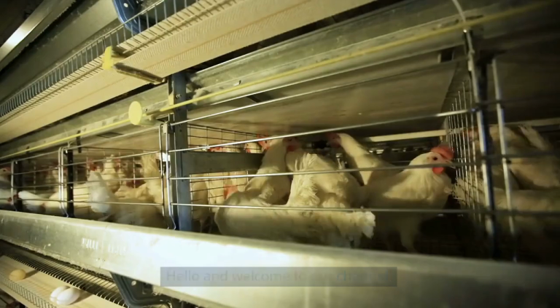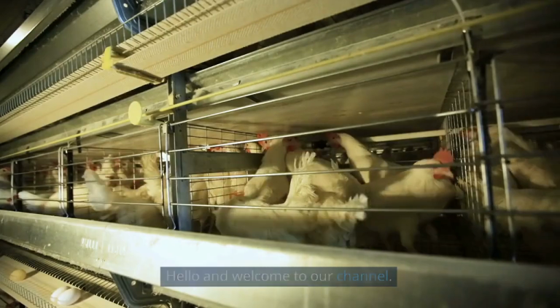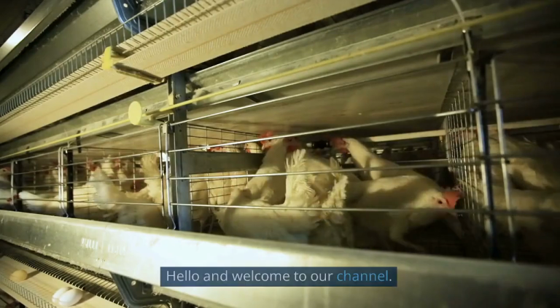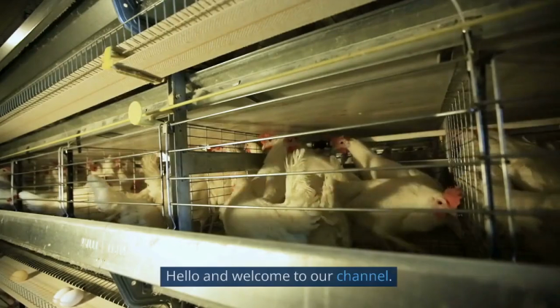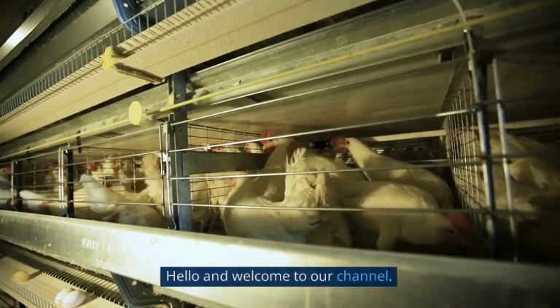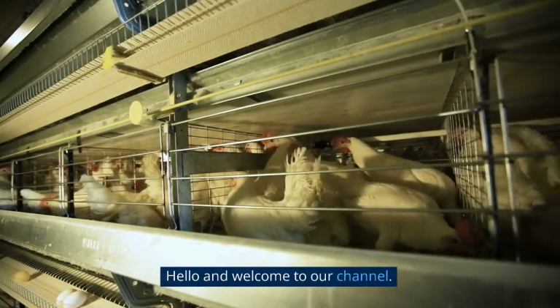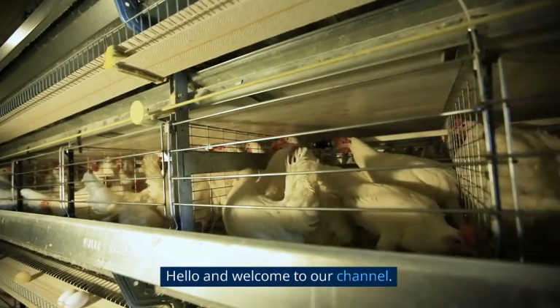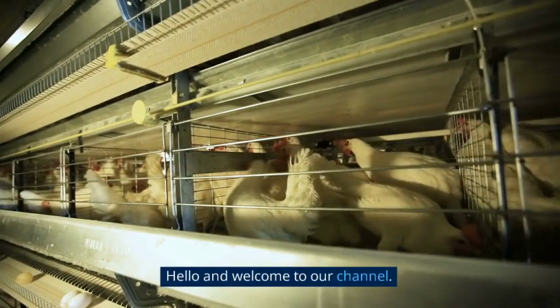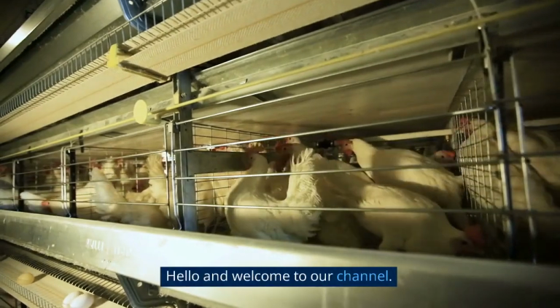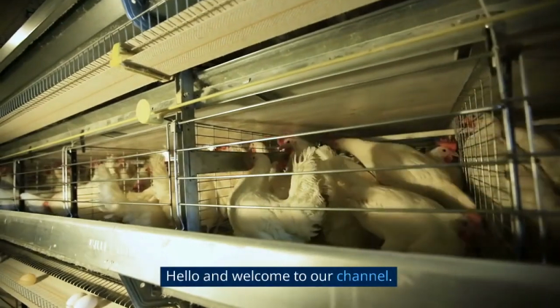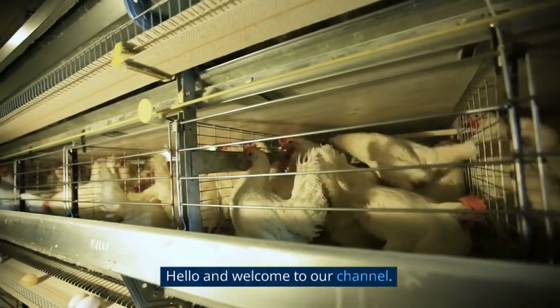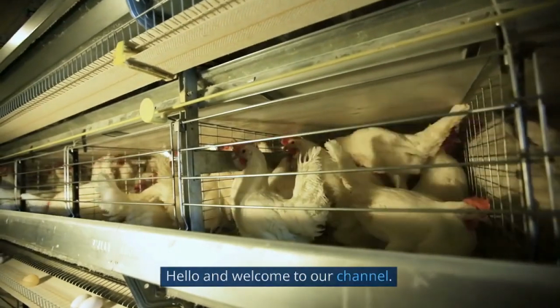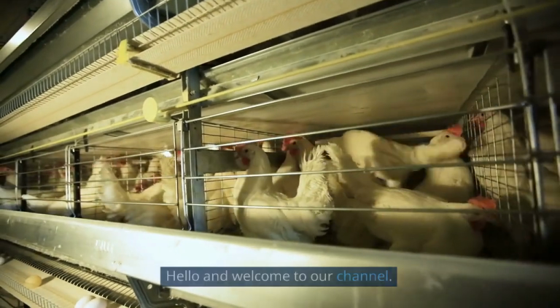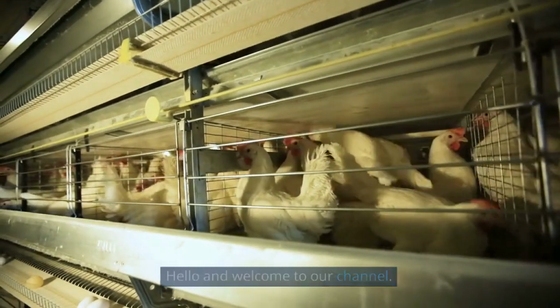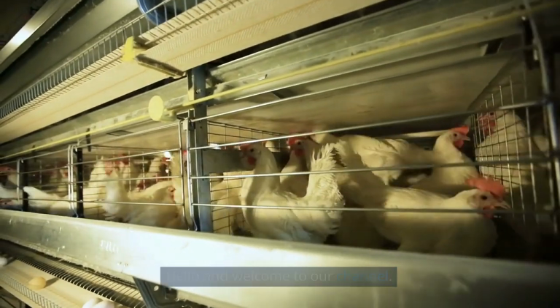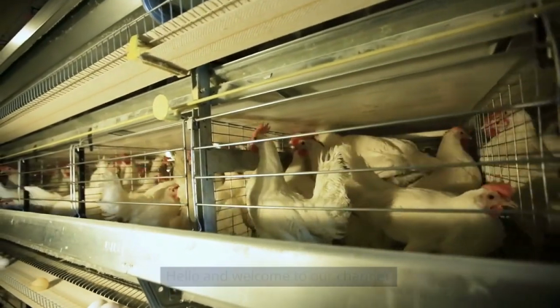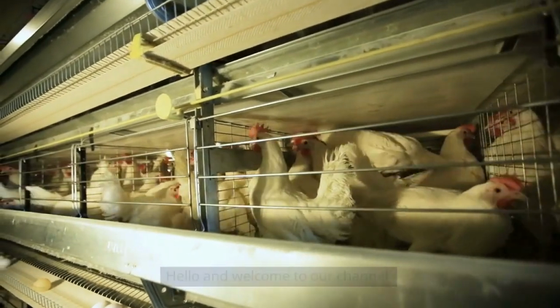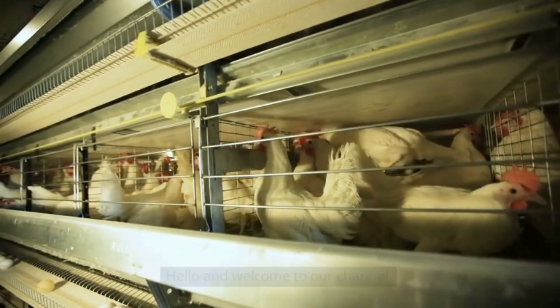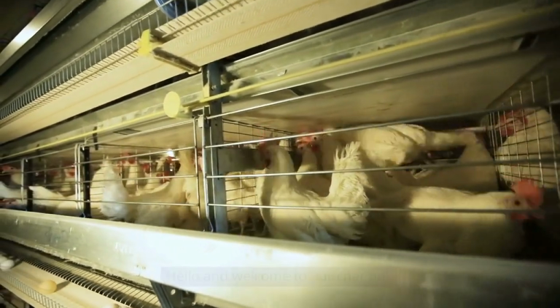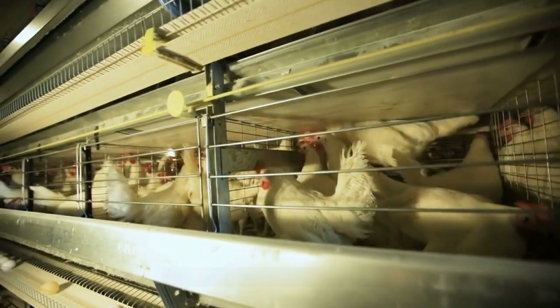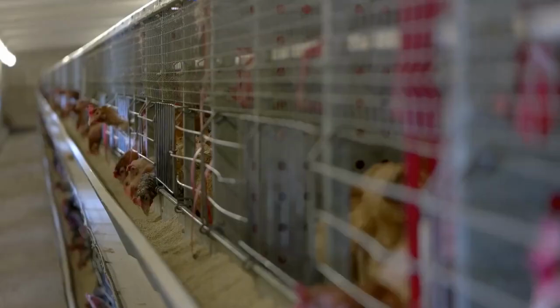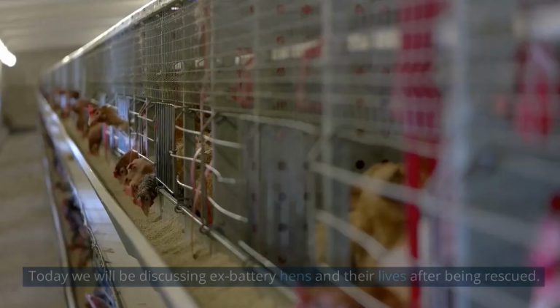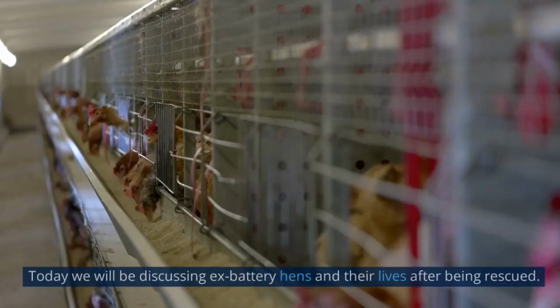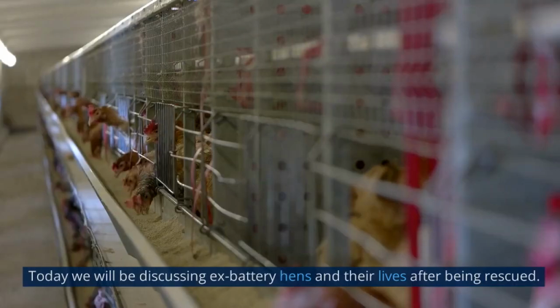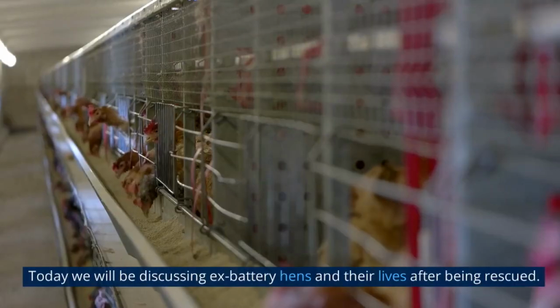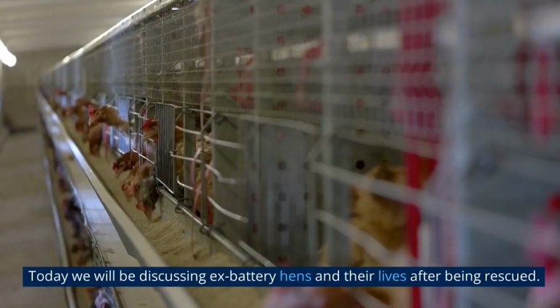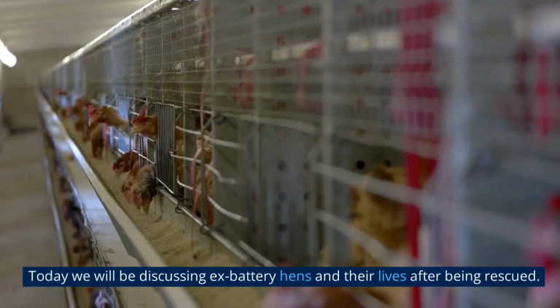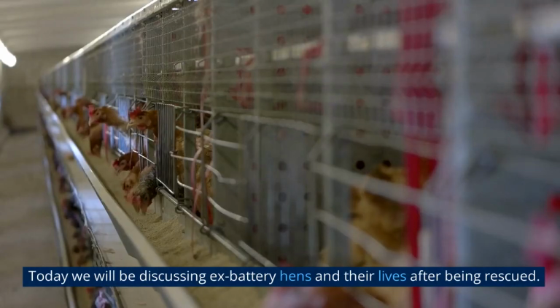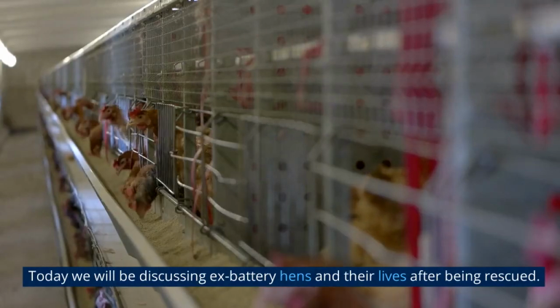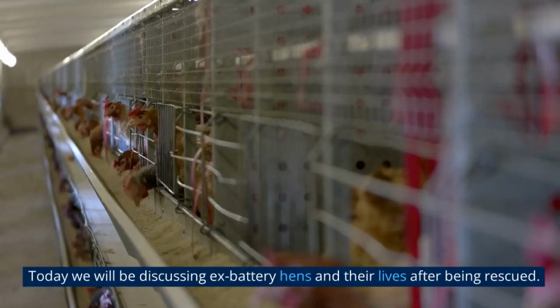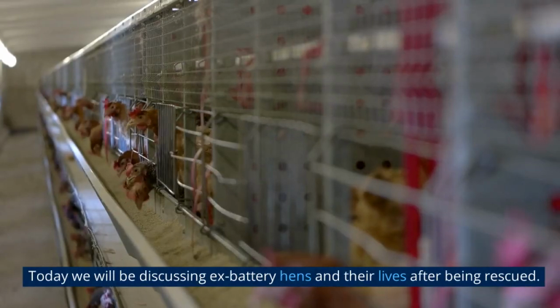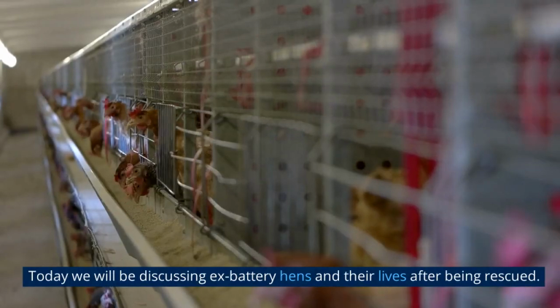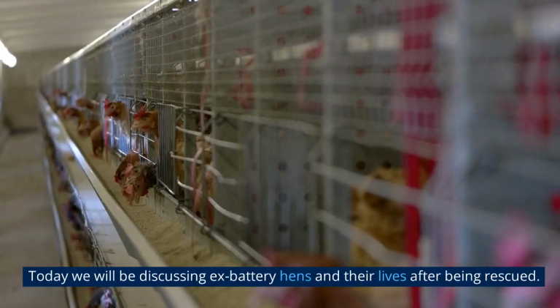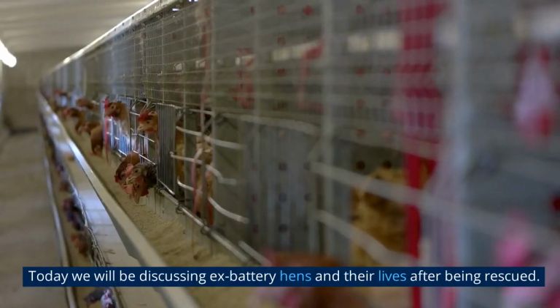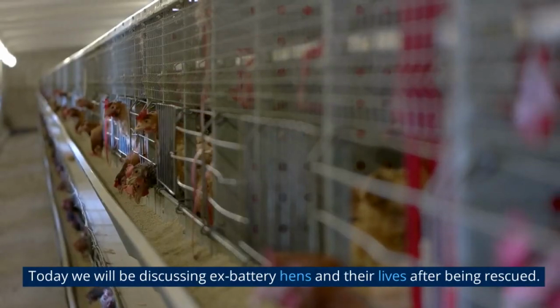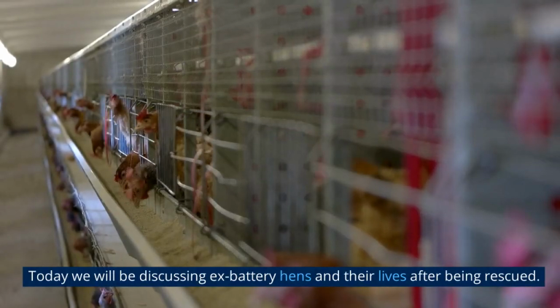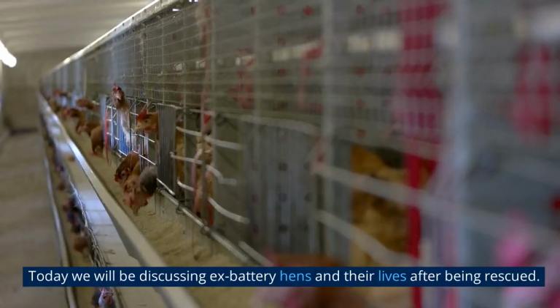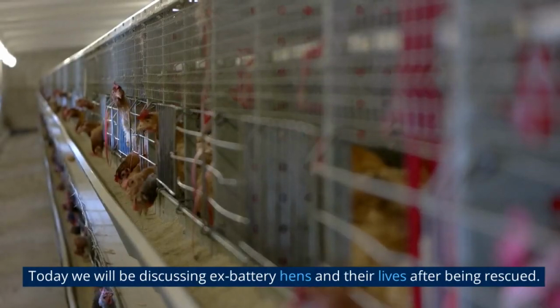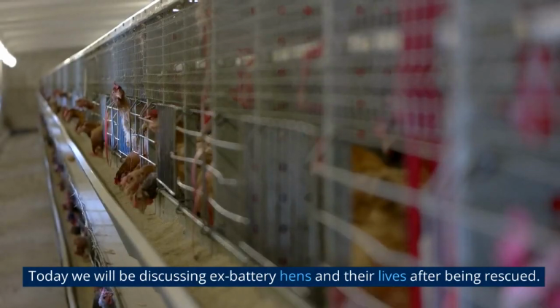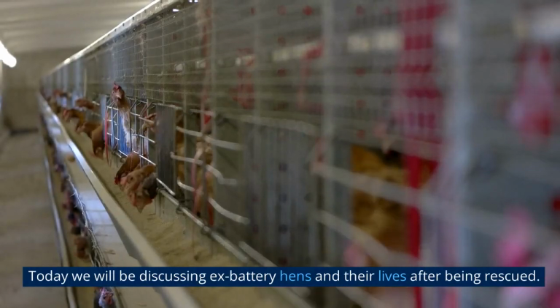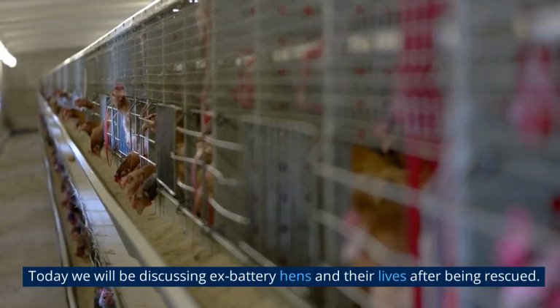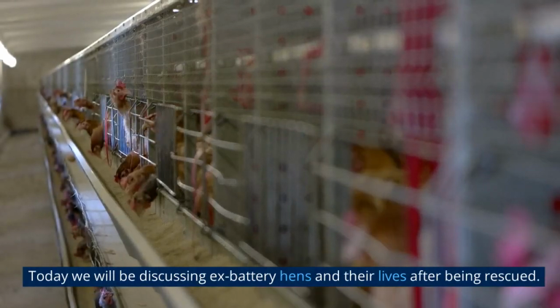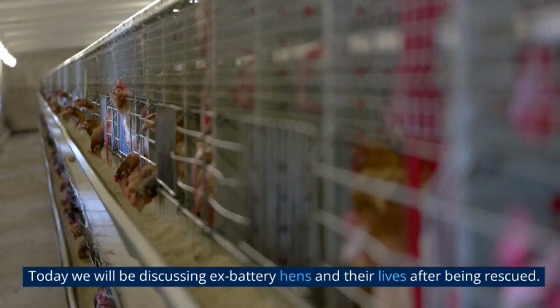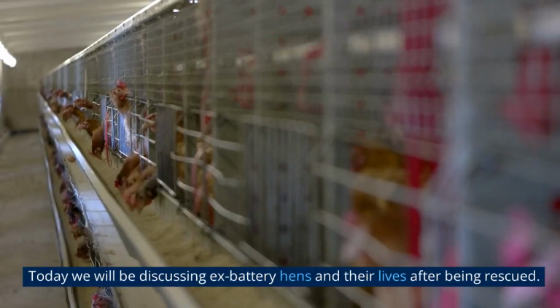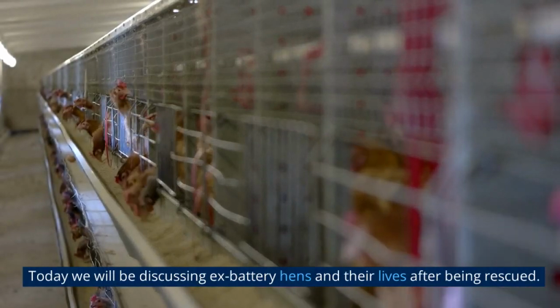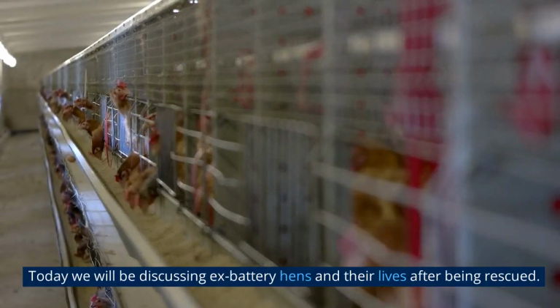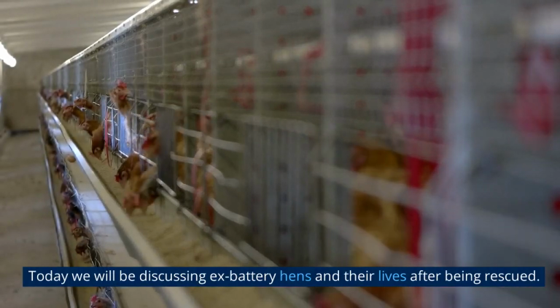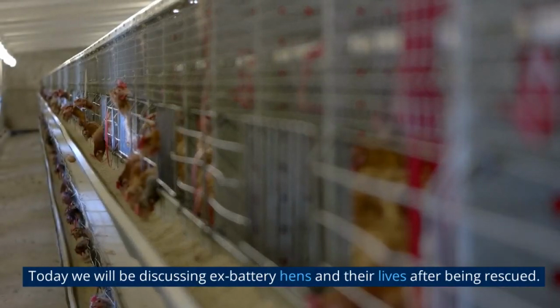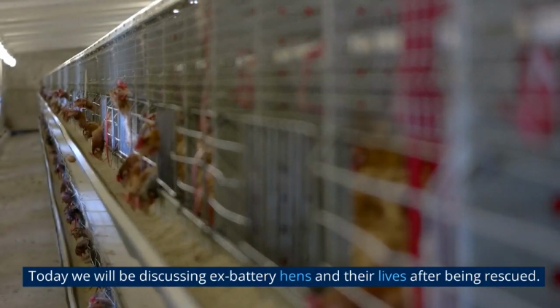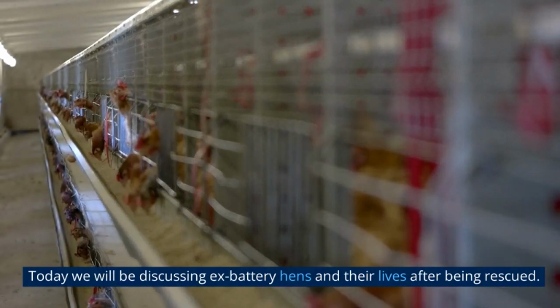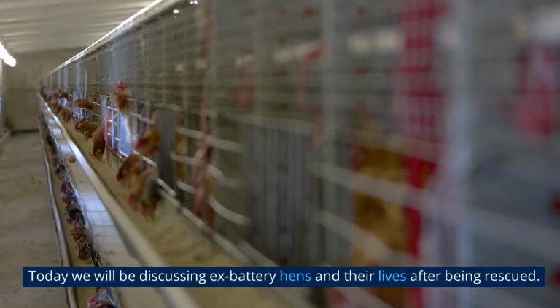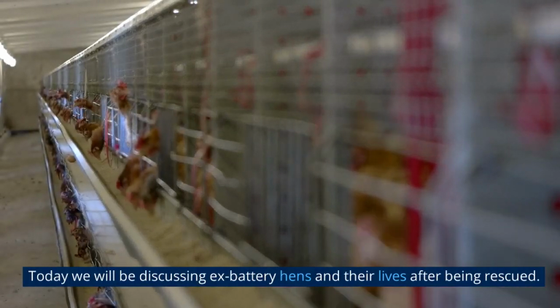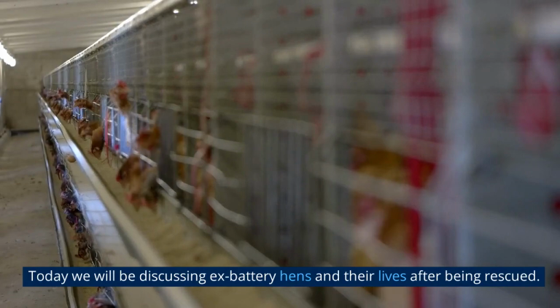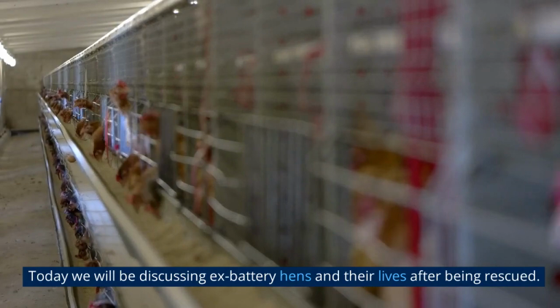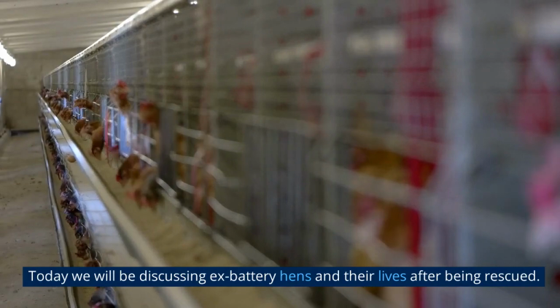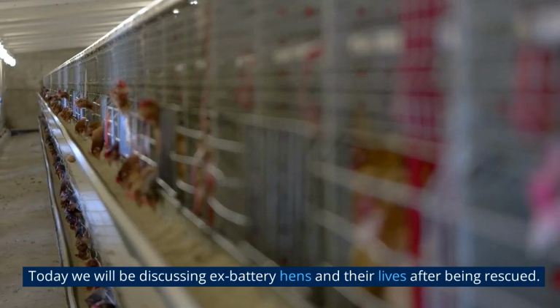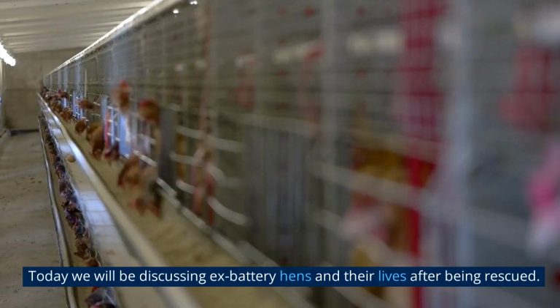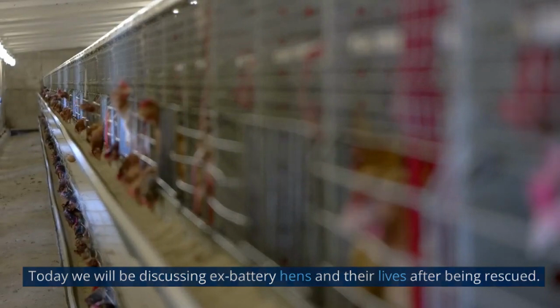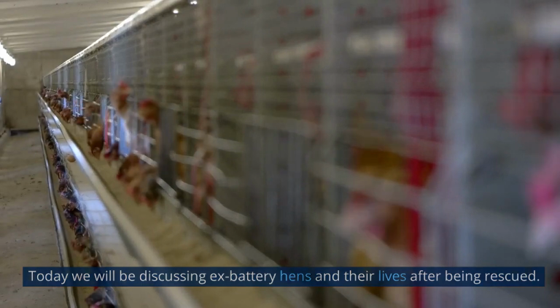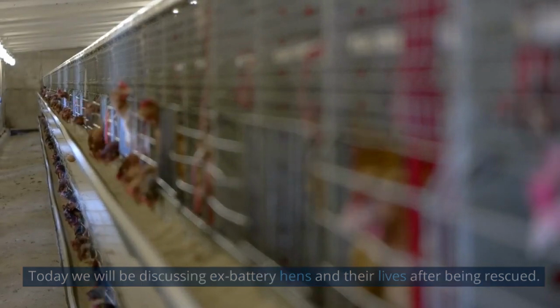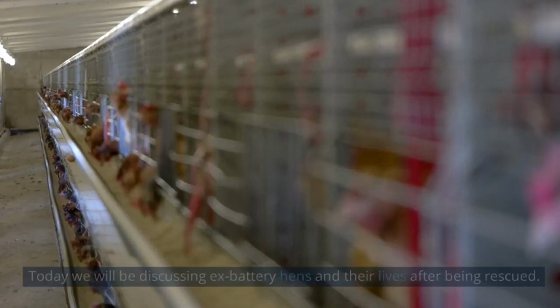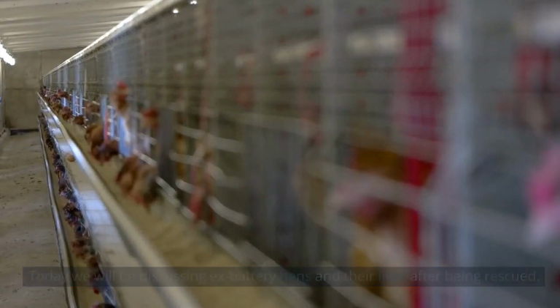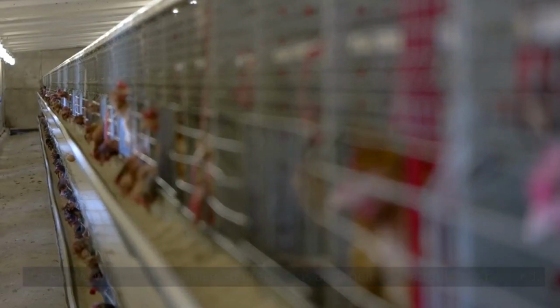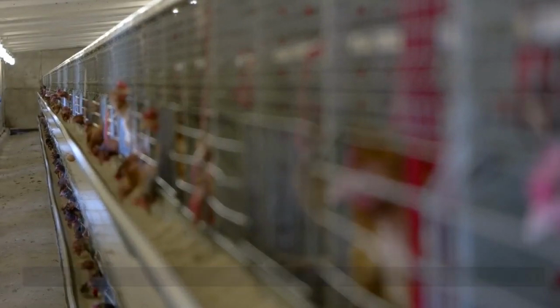Hello and welcome to our channel. Today we will be discussing ex-battery hens and their lives after being rescued.